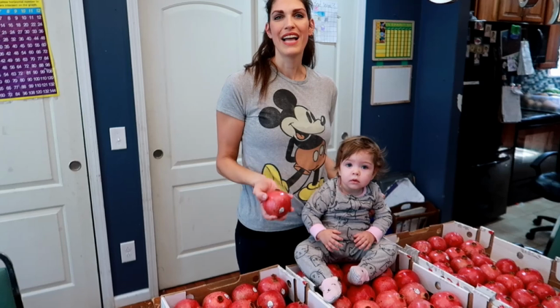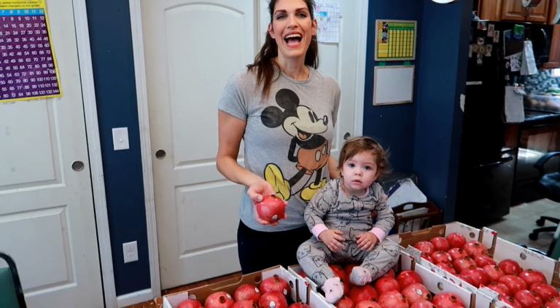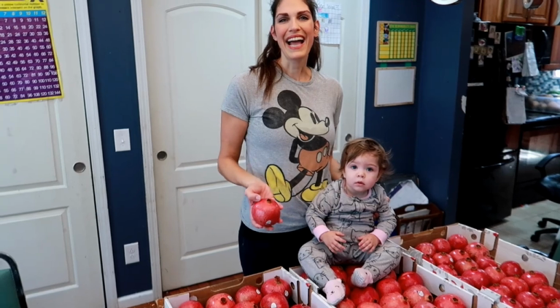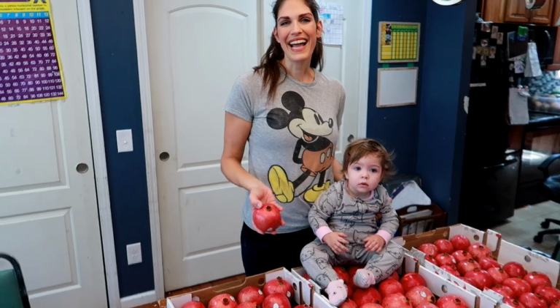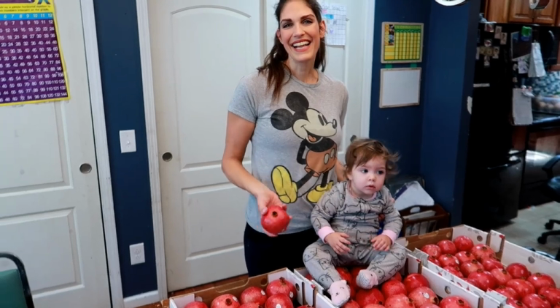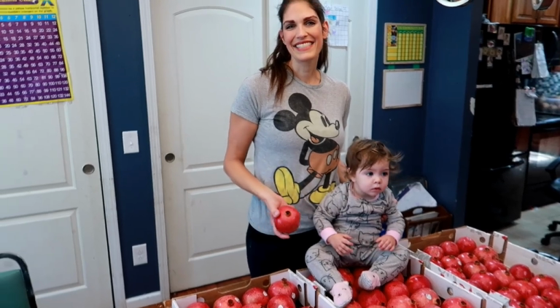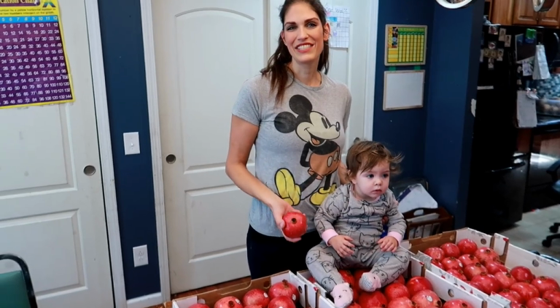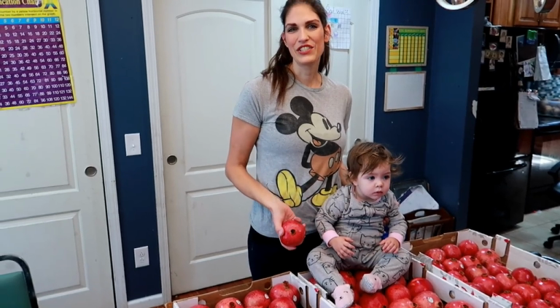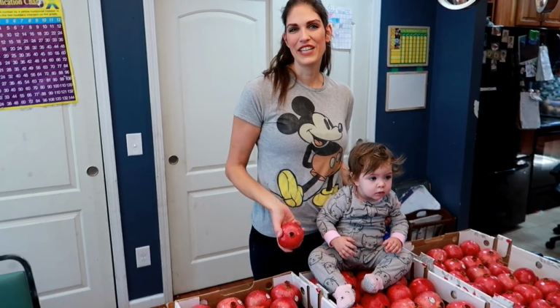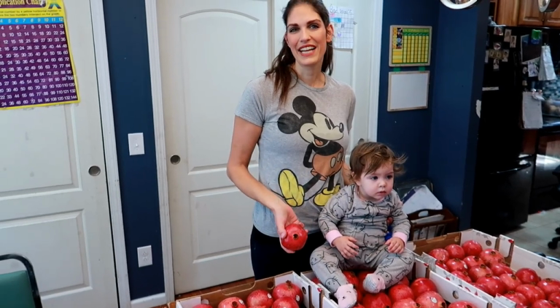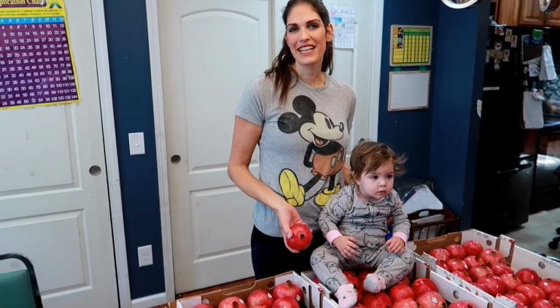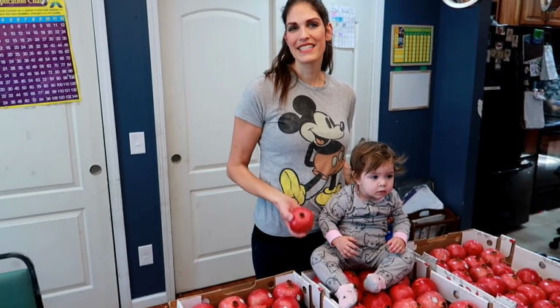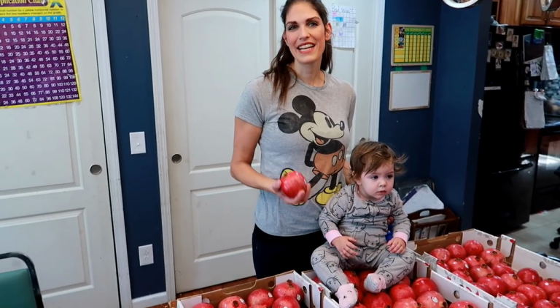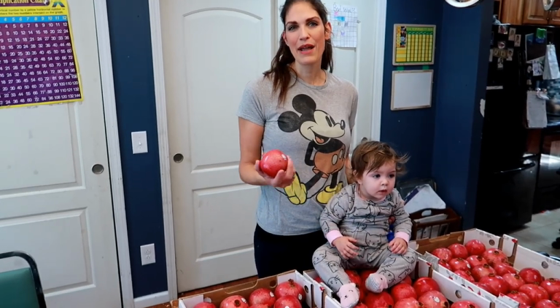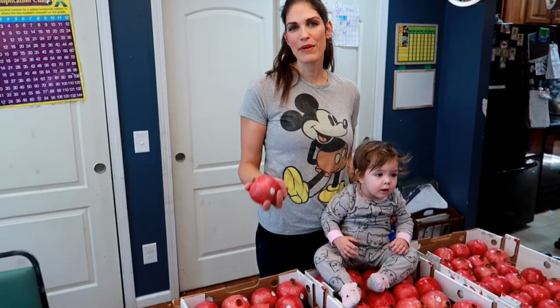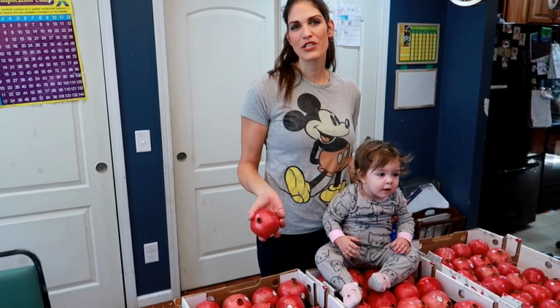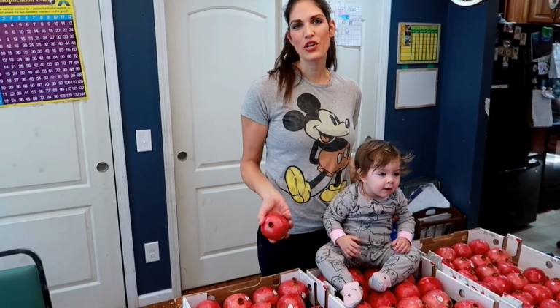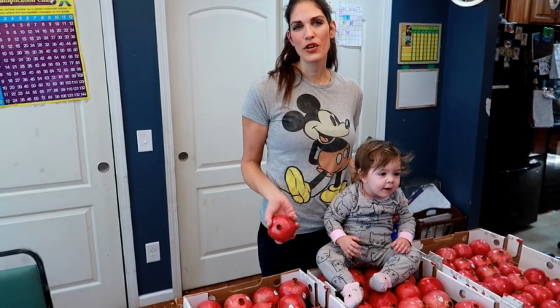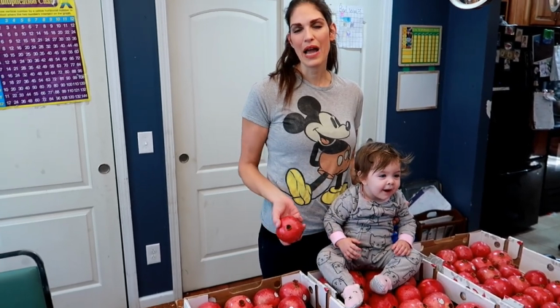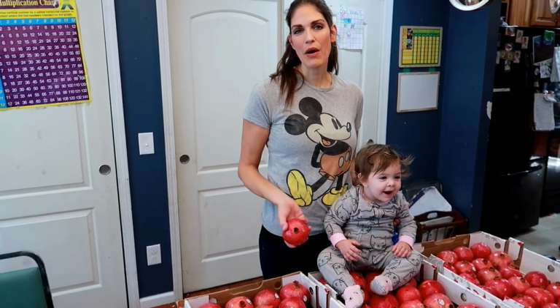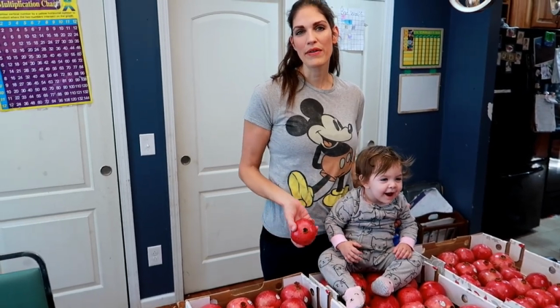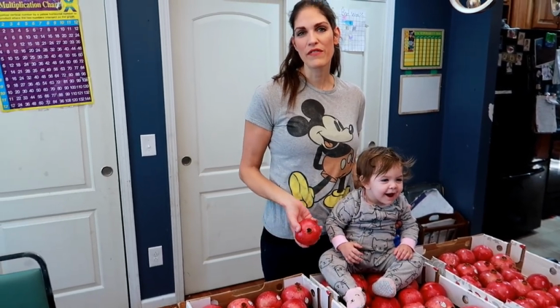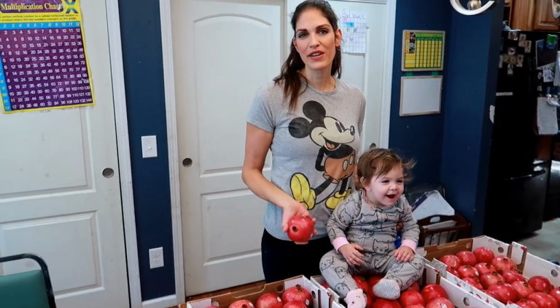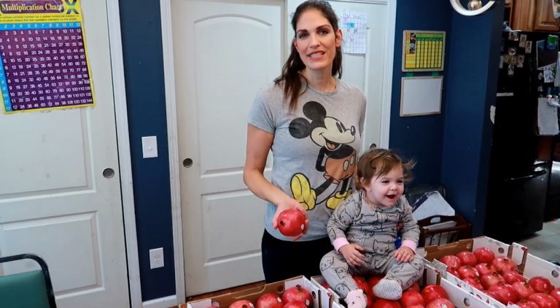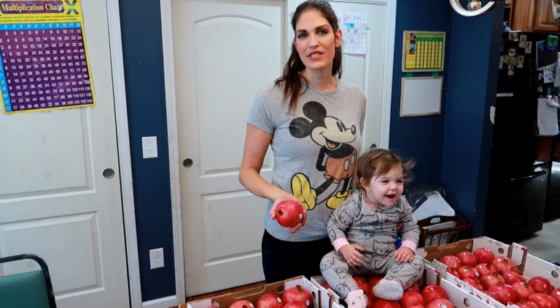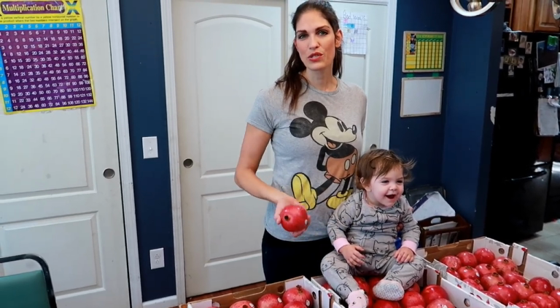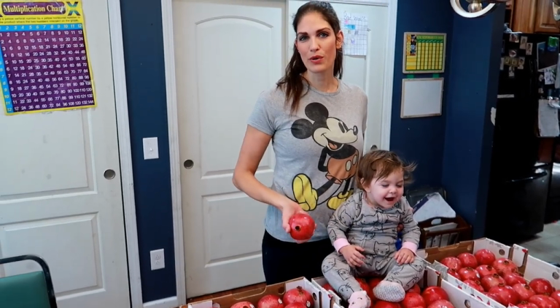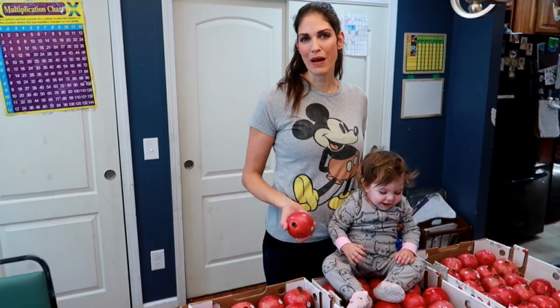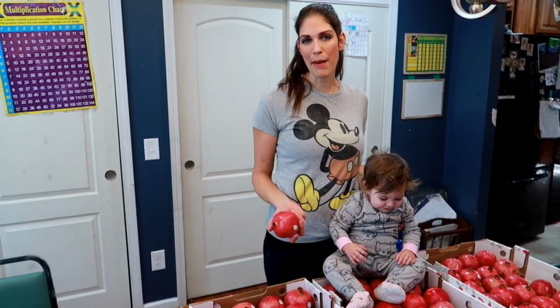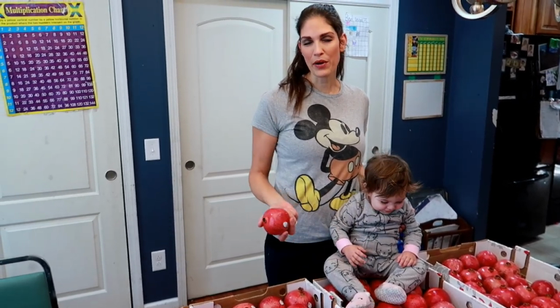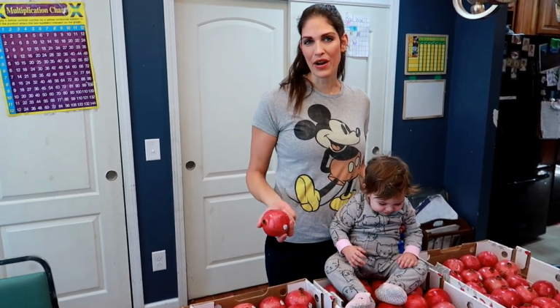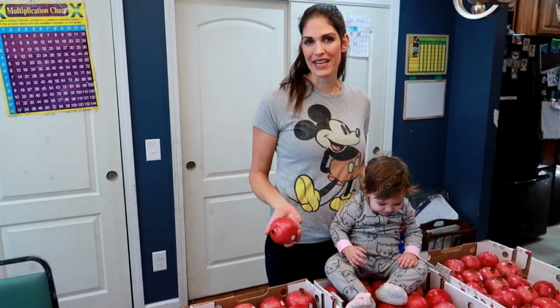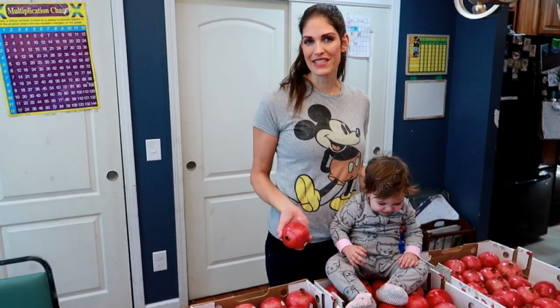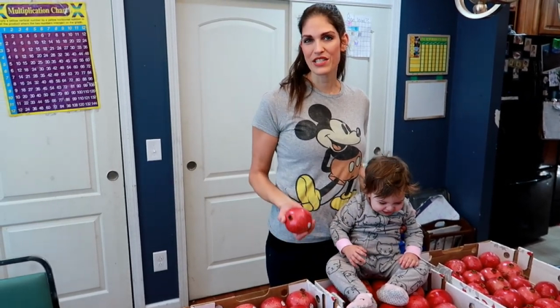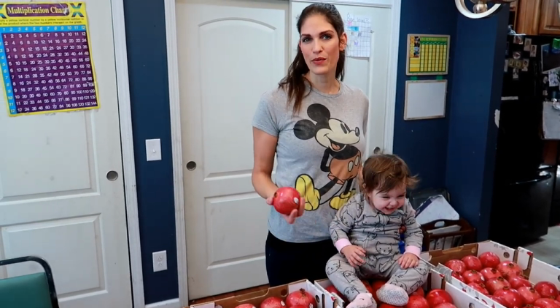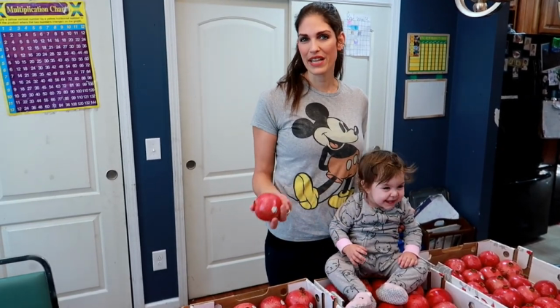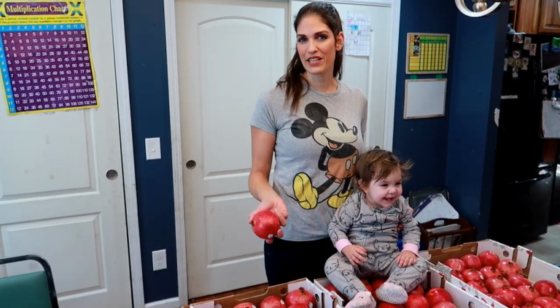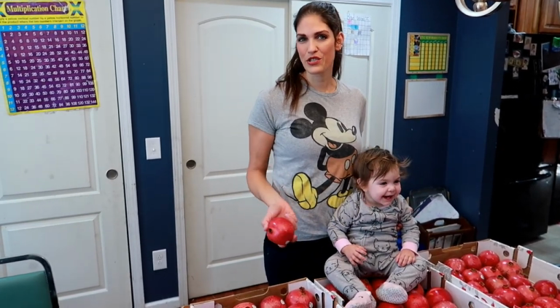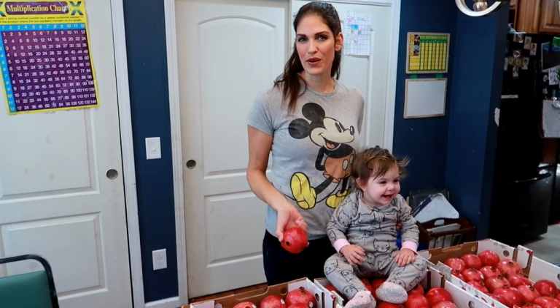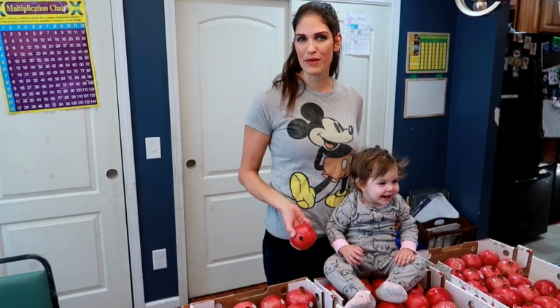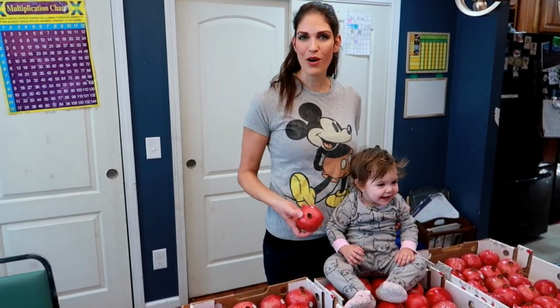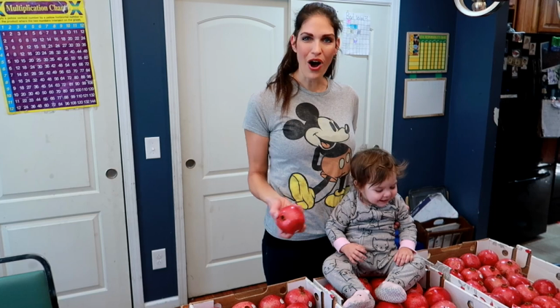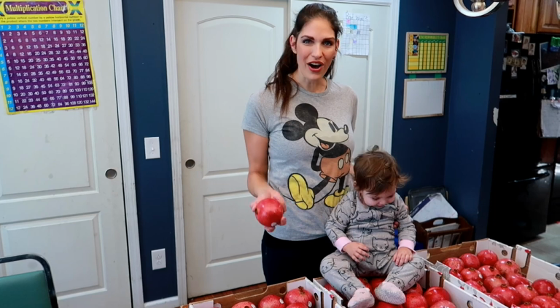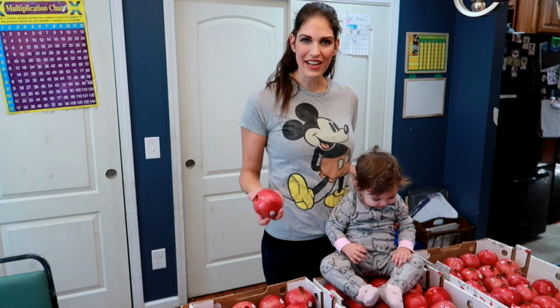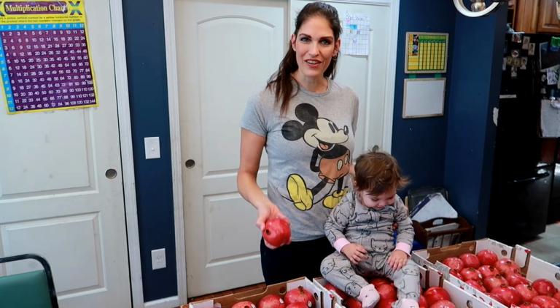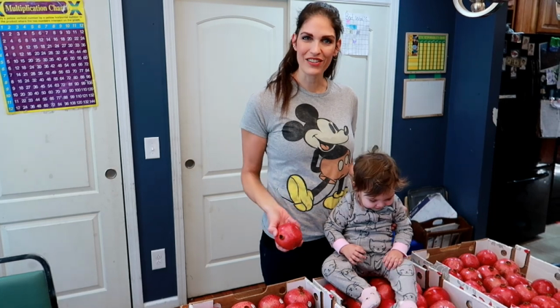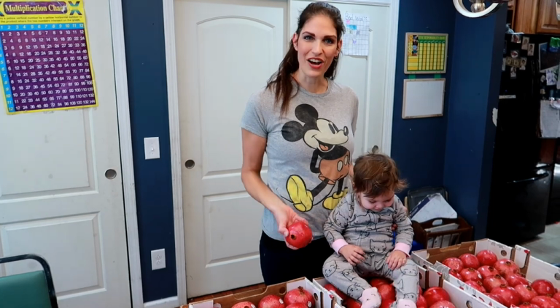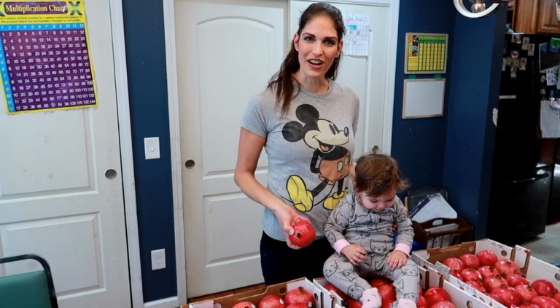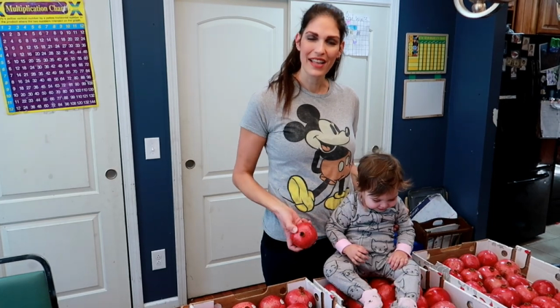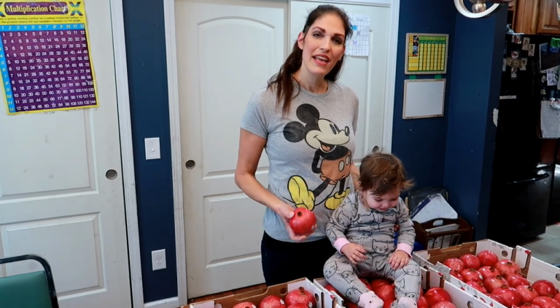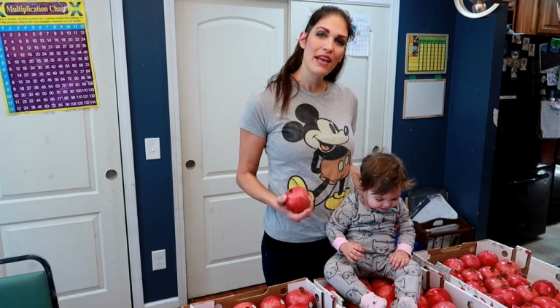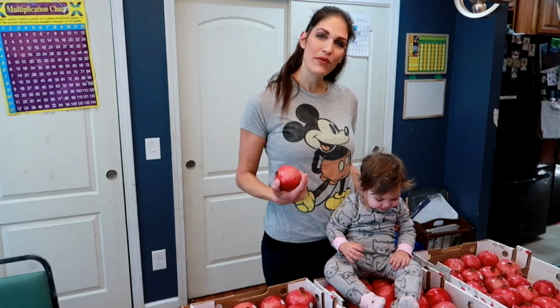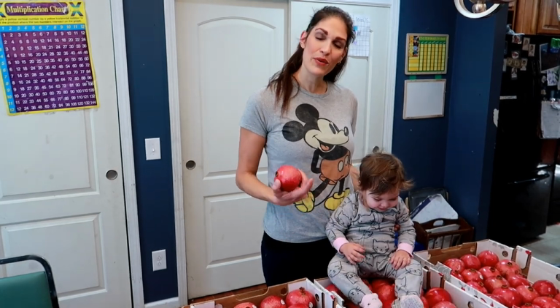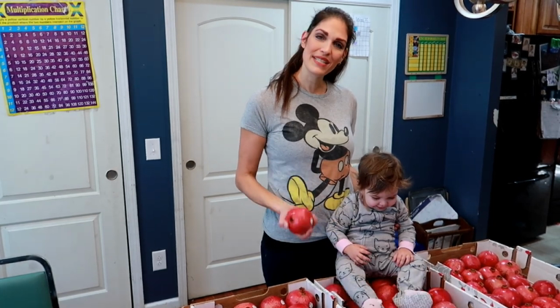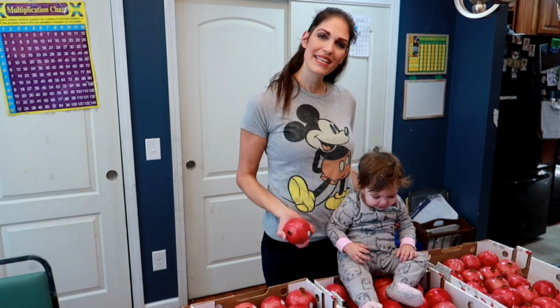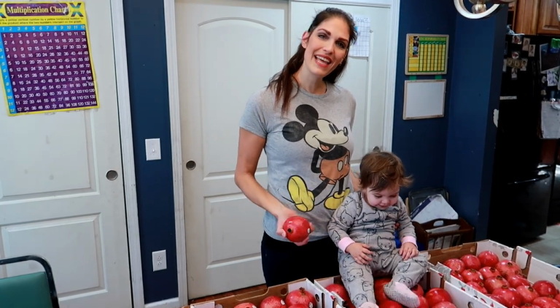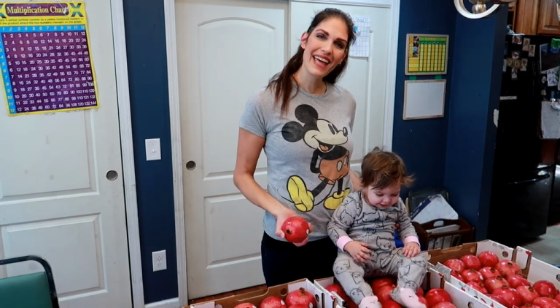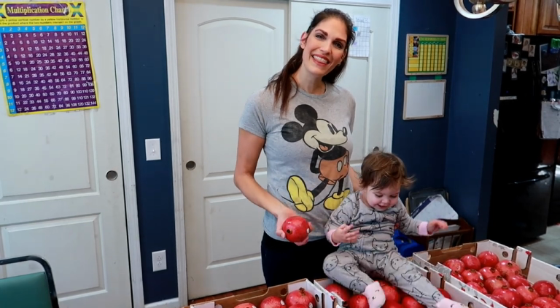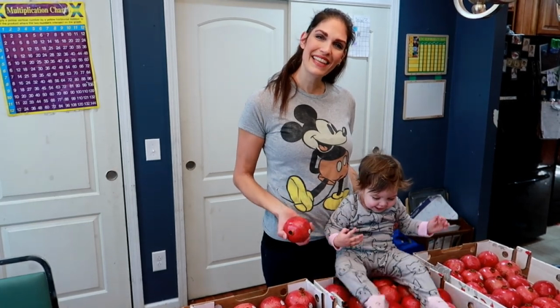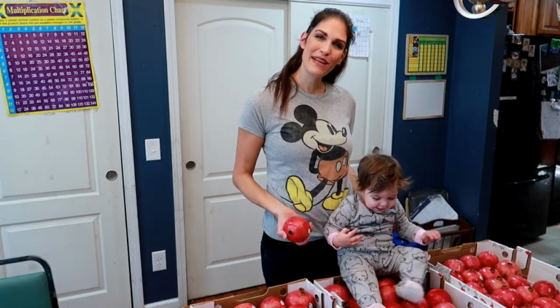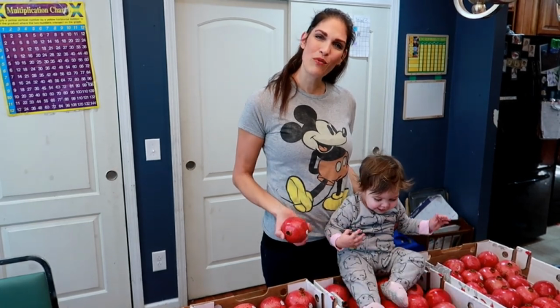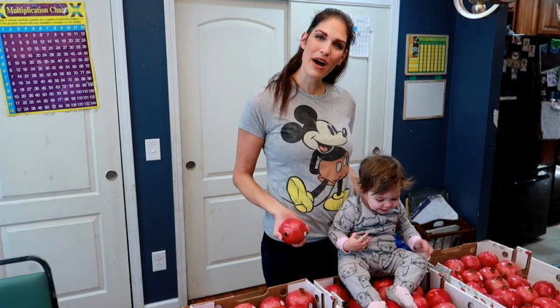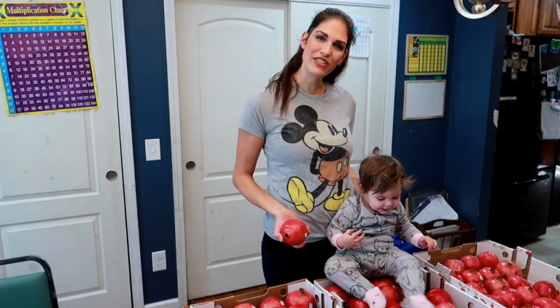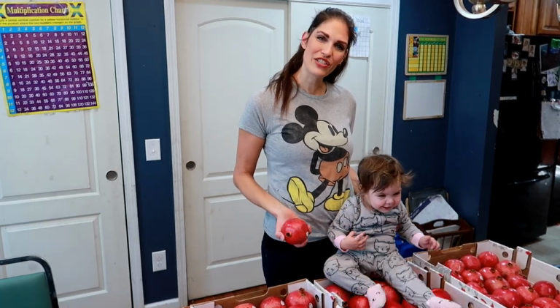Hi guys, it's Gina and today I'm going to show you how we freeze and store pomegranates so we can enjoy them all year long. If you want to see that, then keep watching.